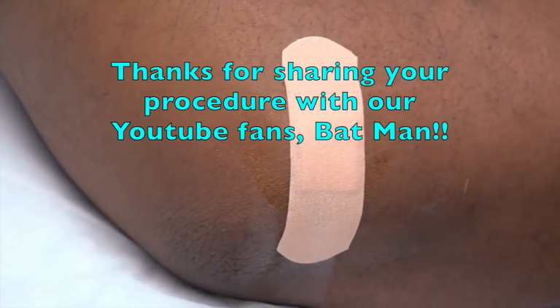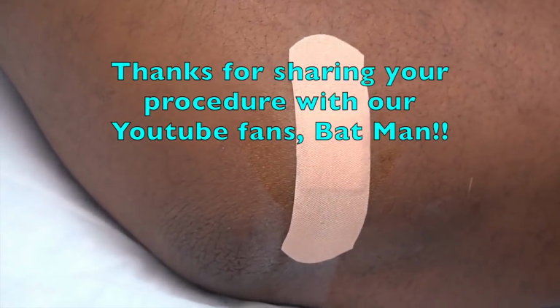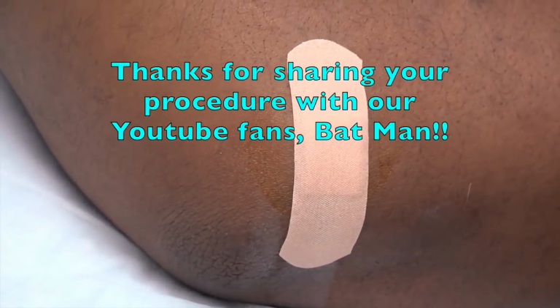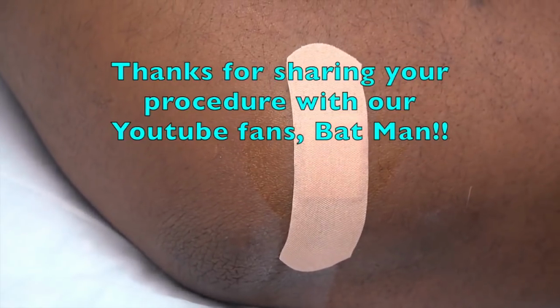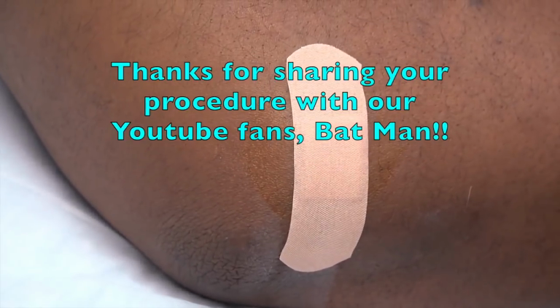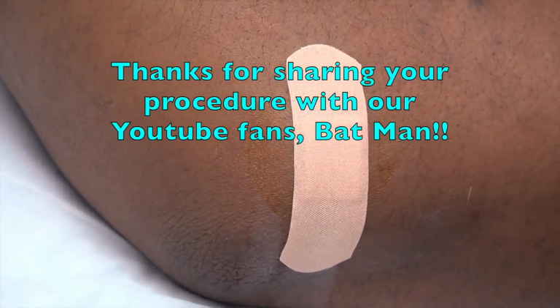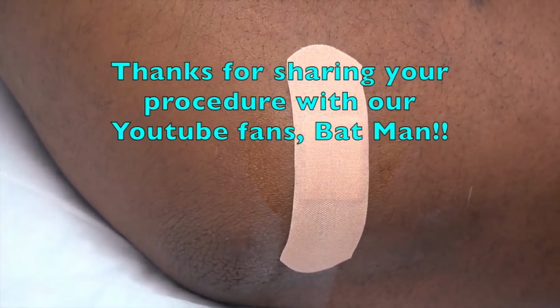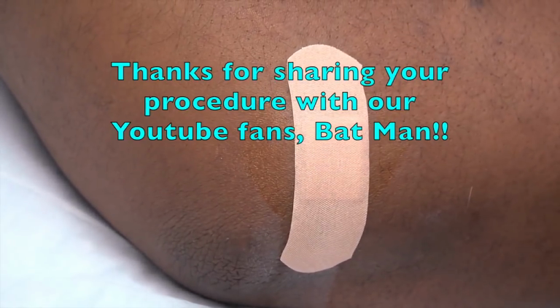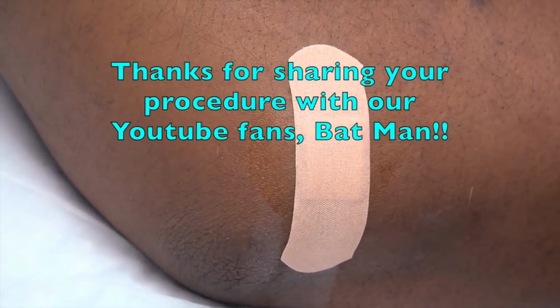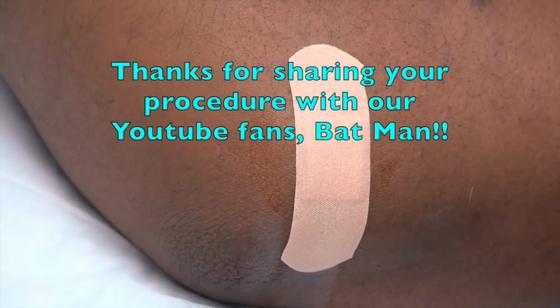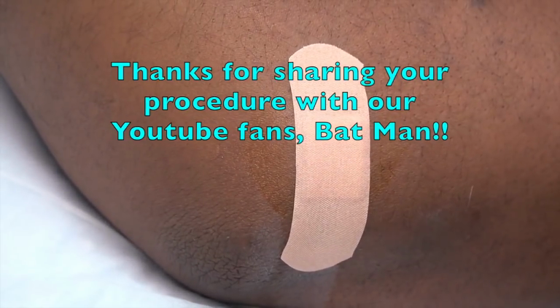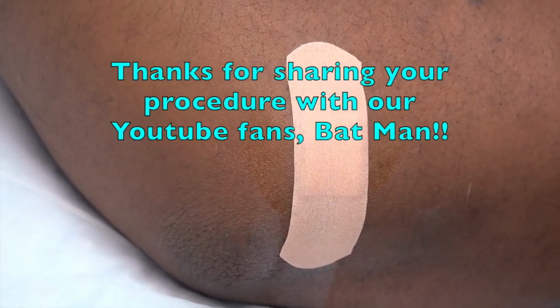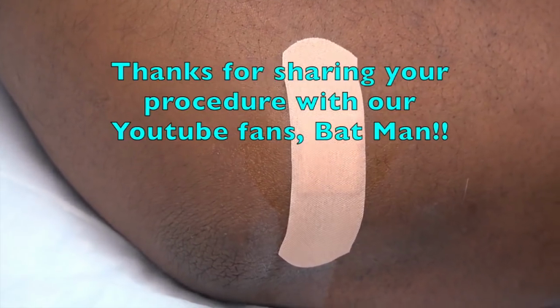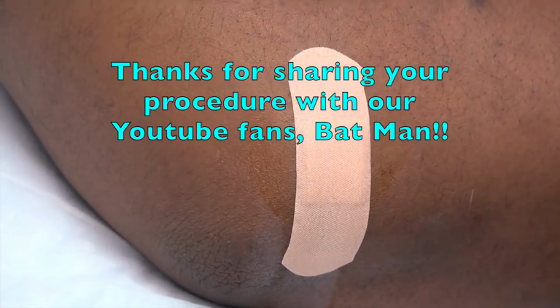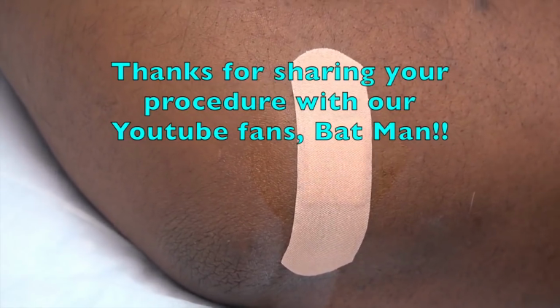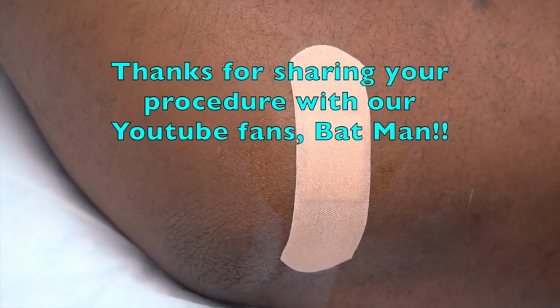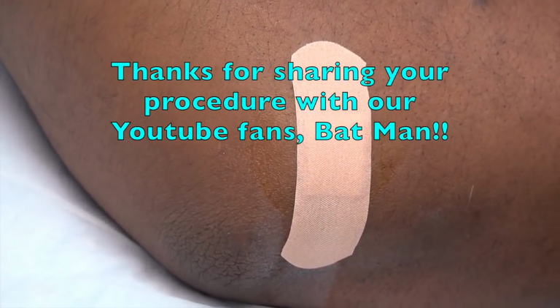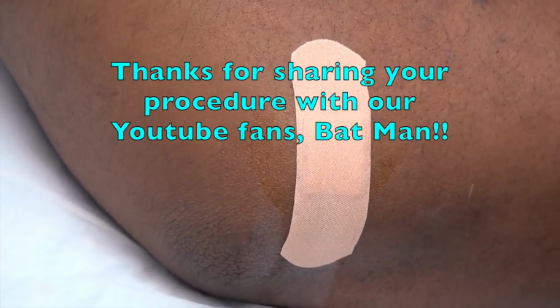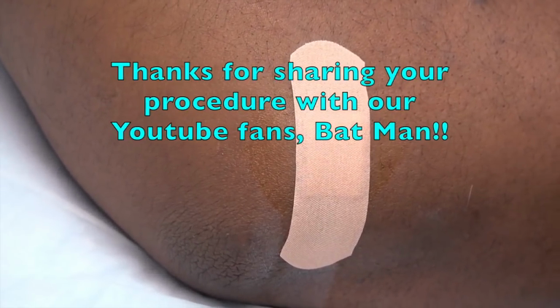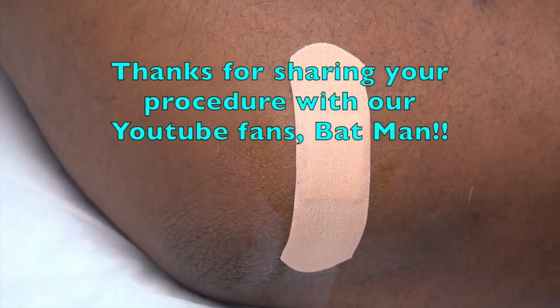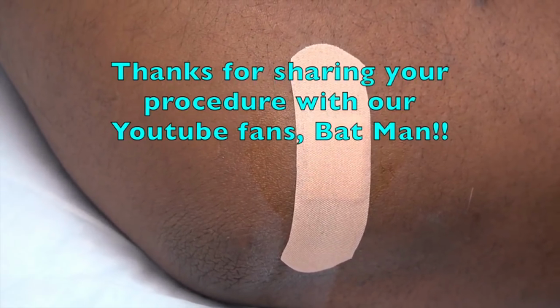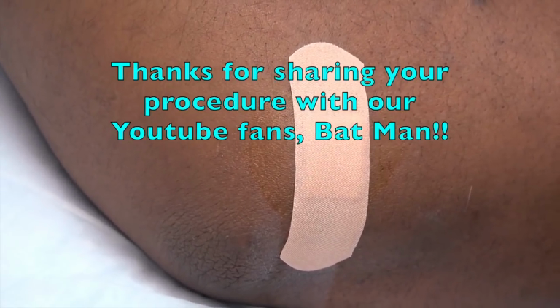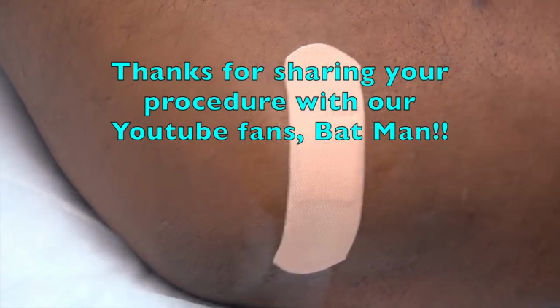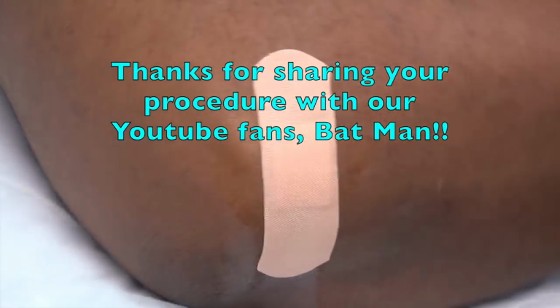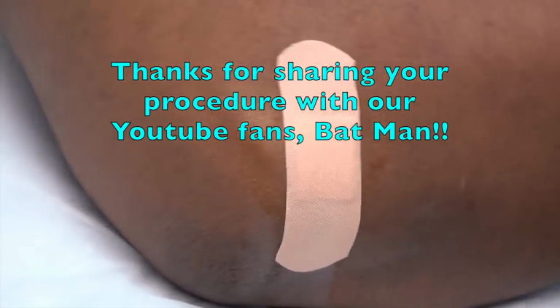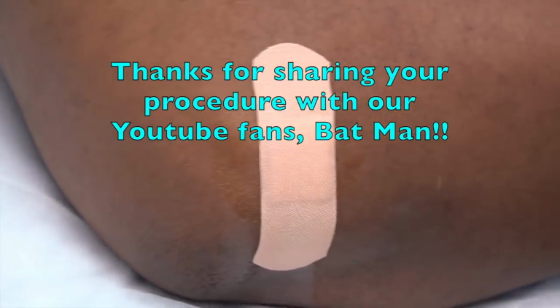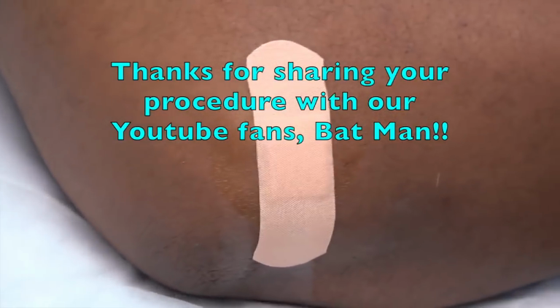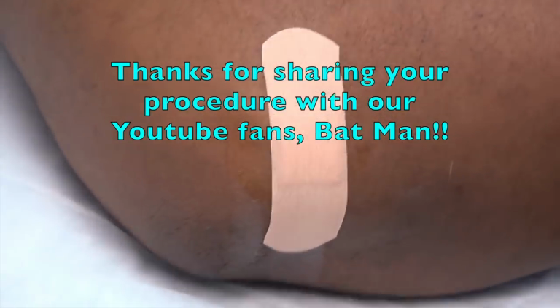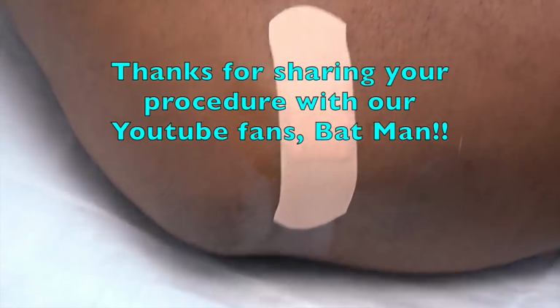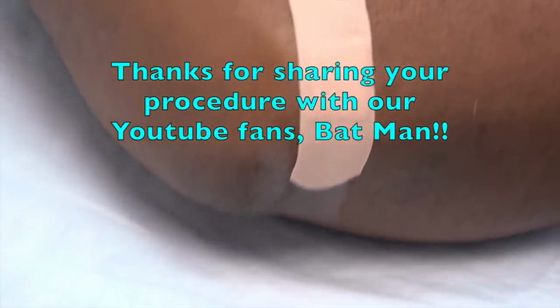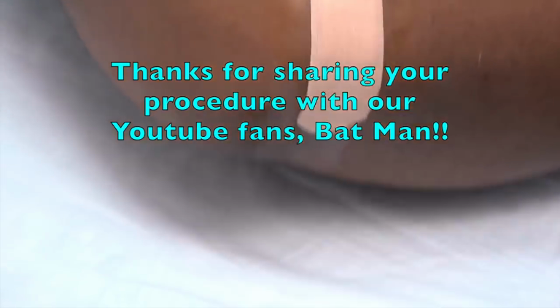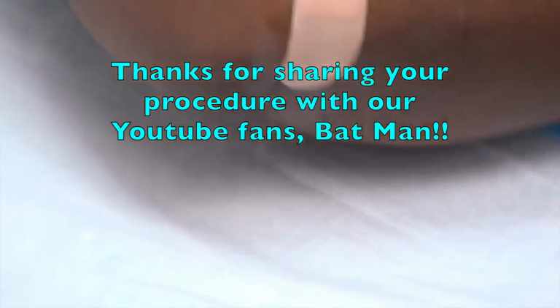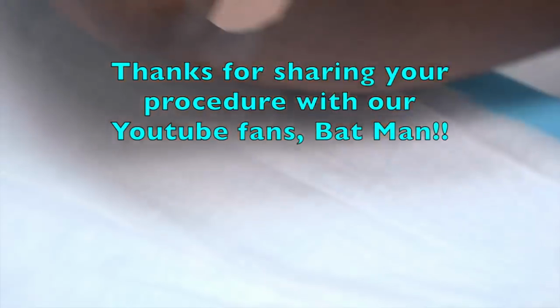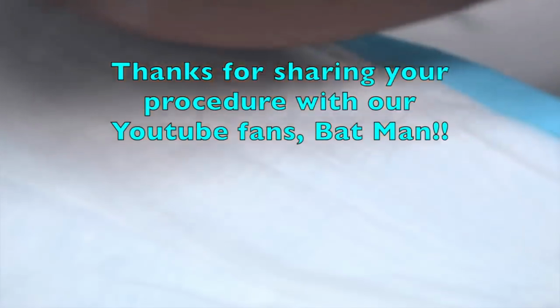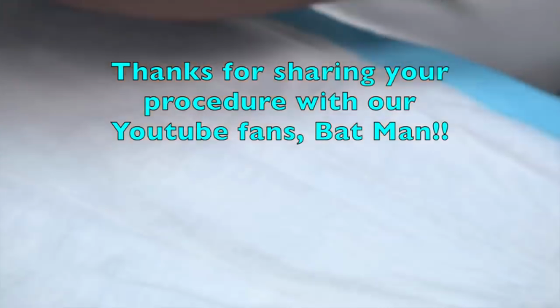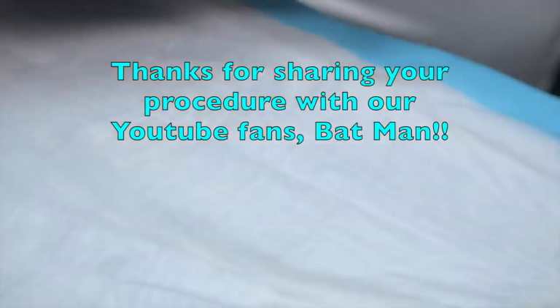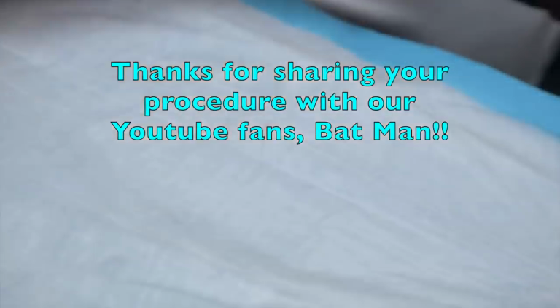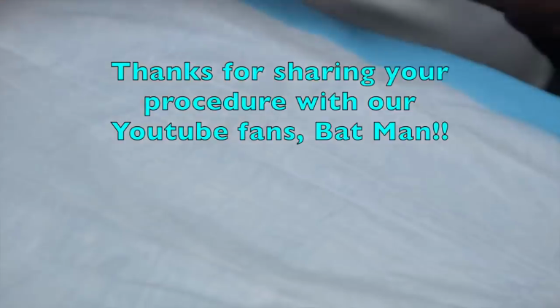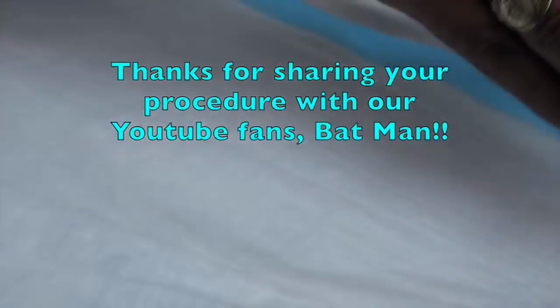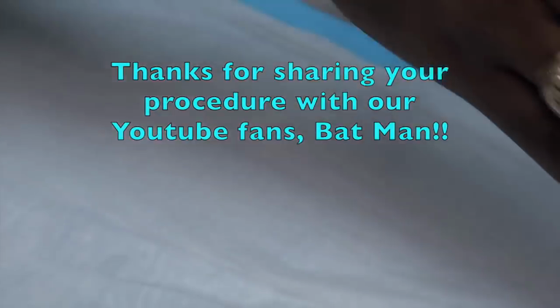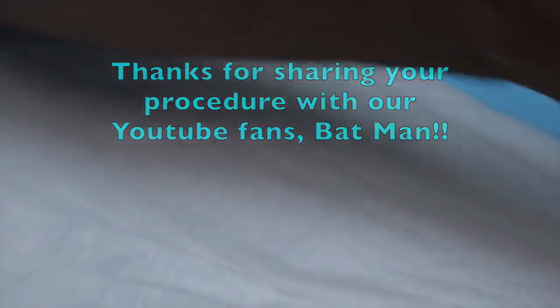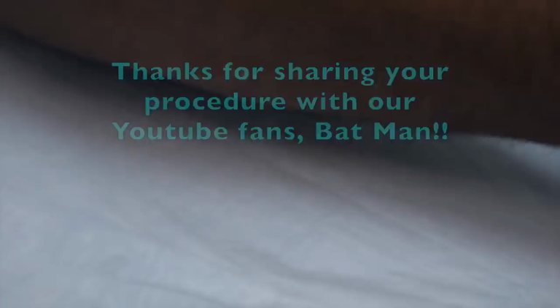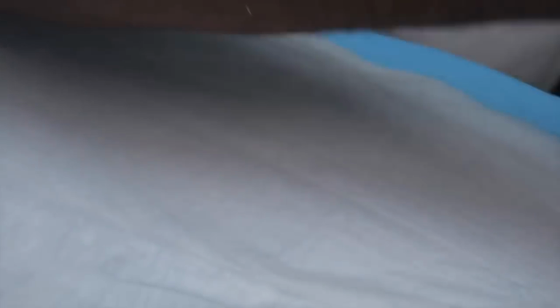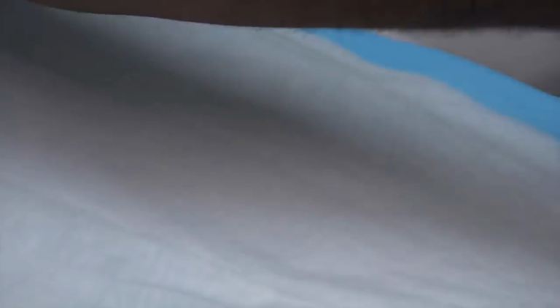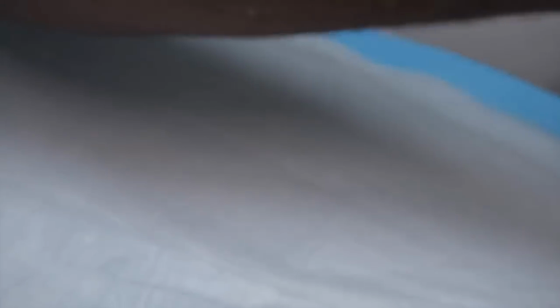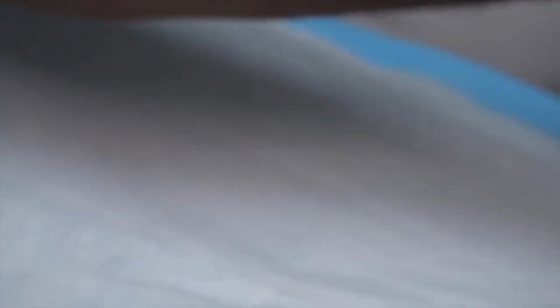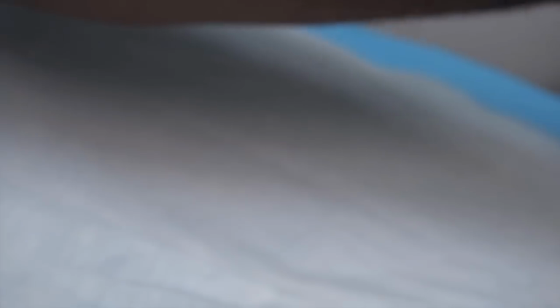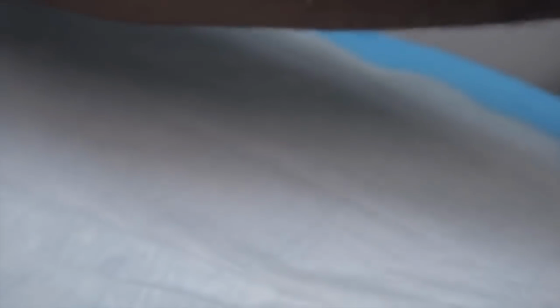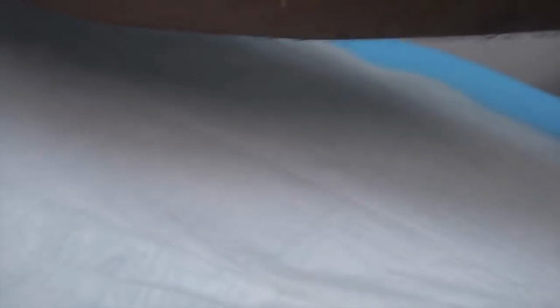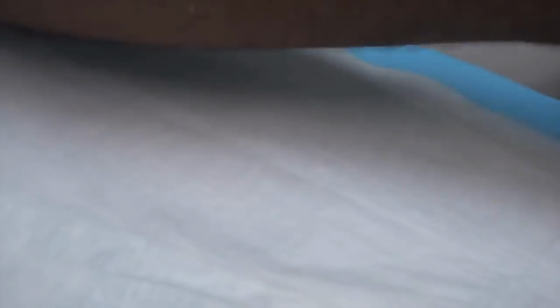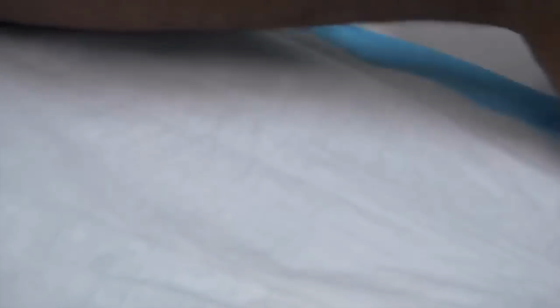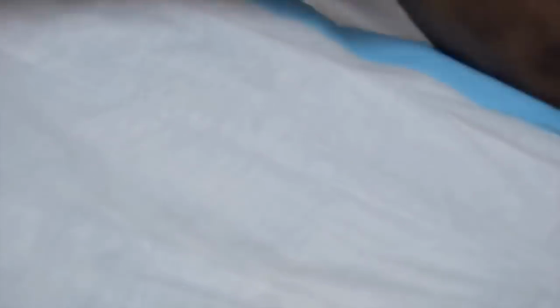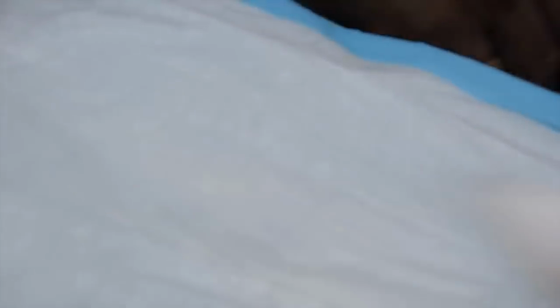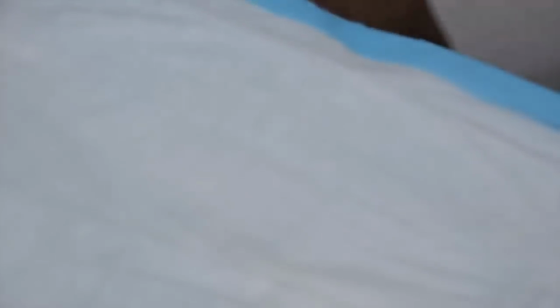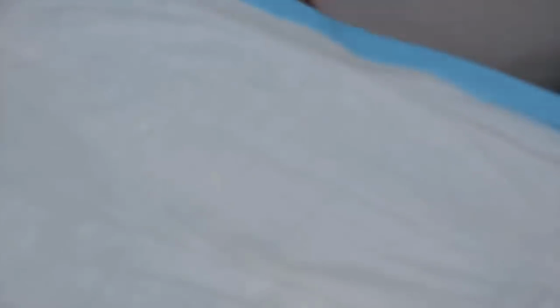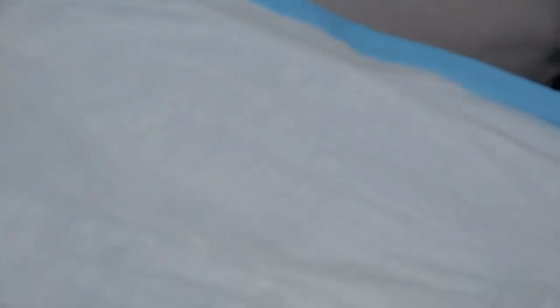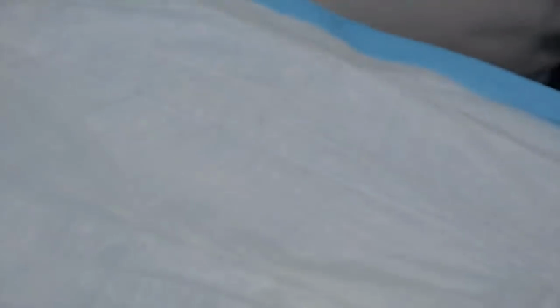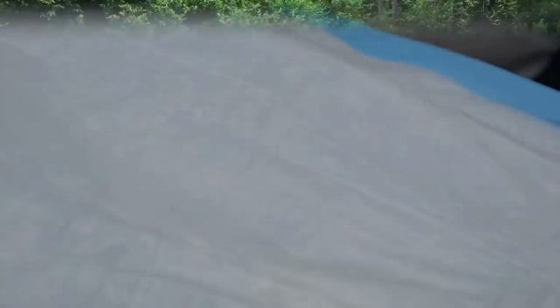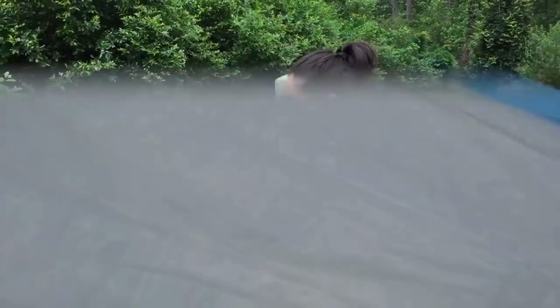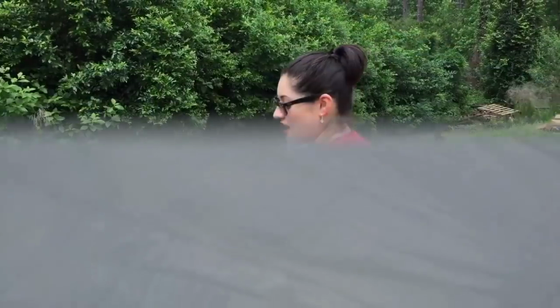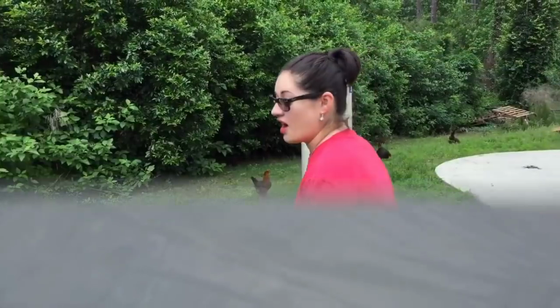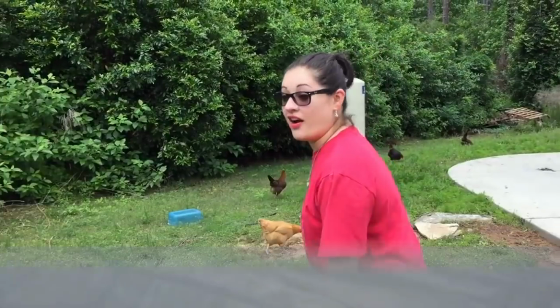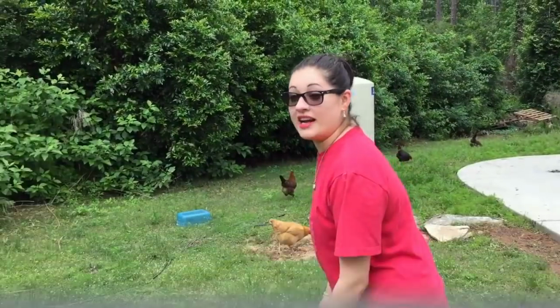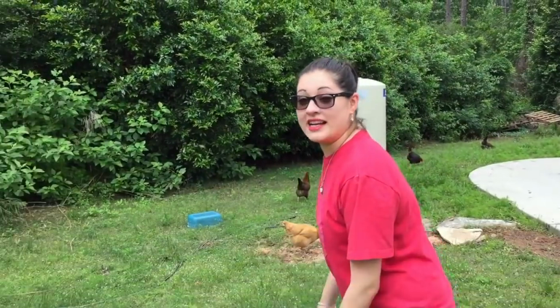Thanks for letting us record your video for our YouTube friends. Gracias. Thanks, Batman.